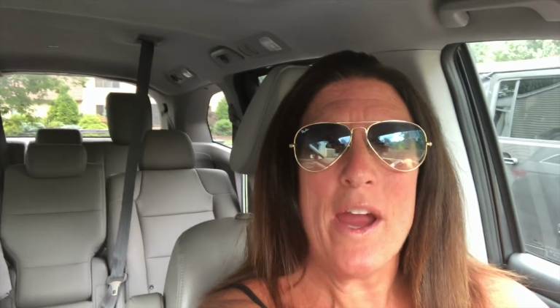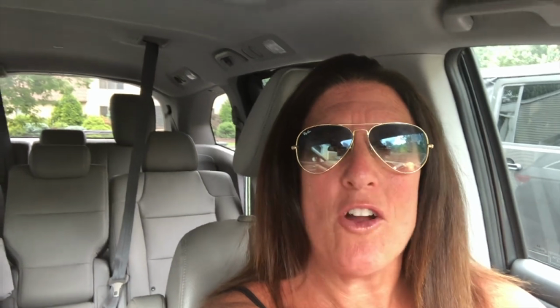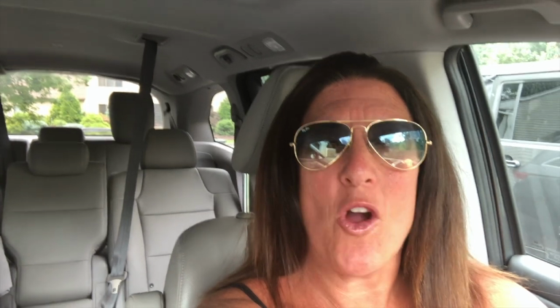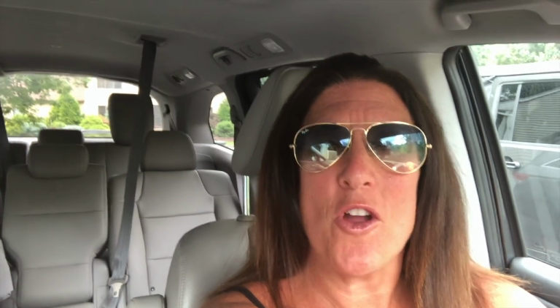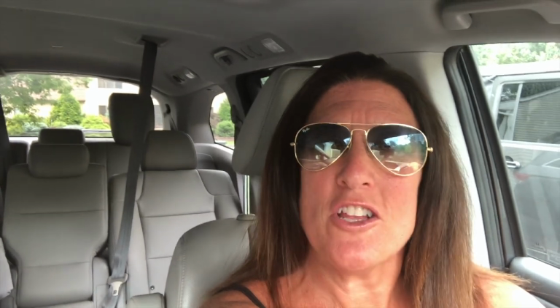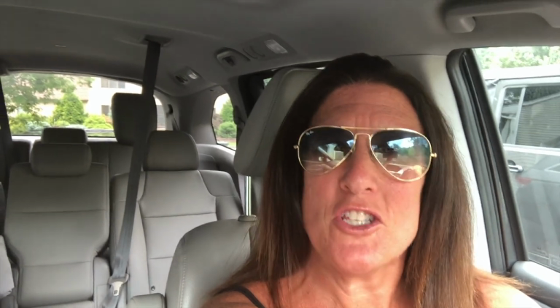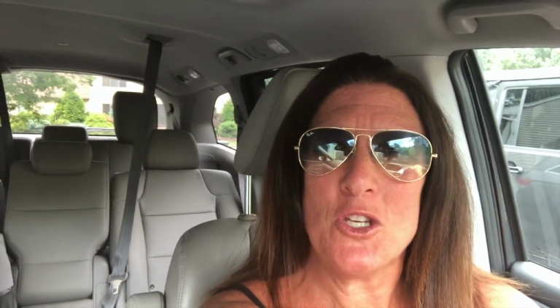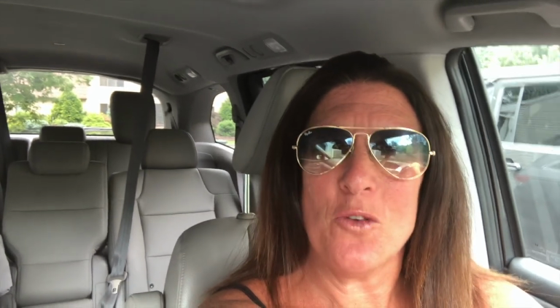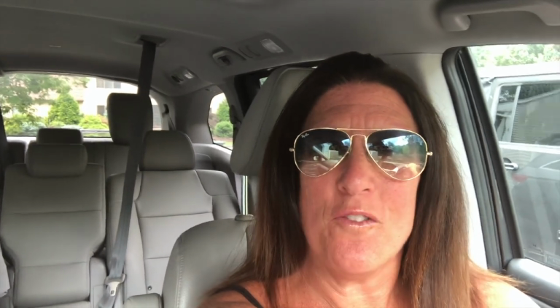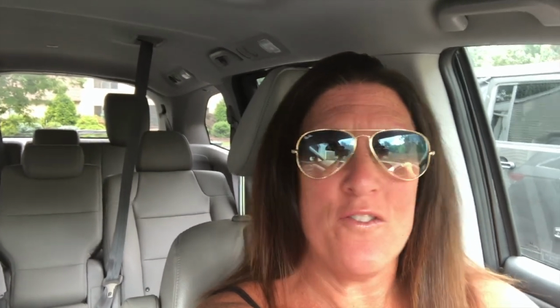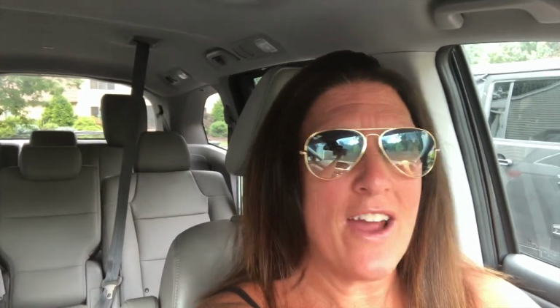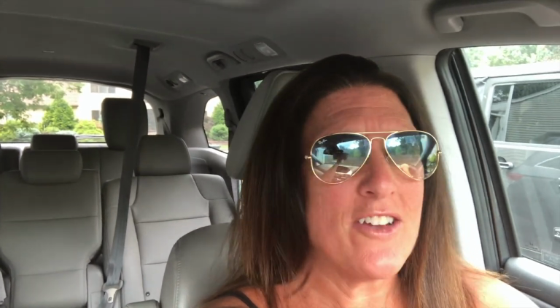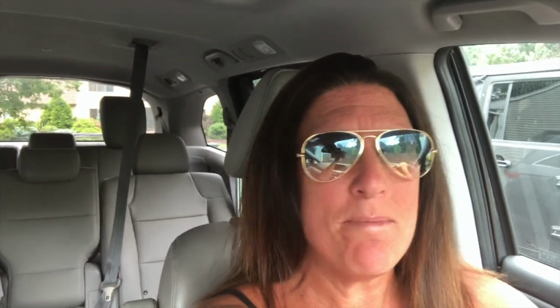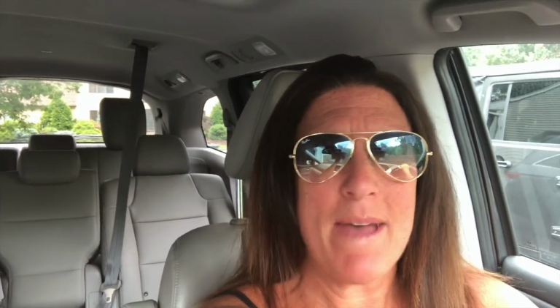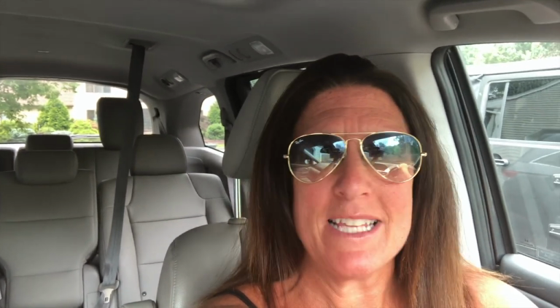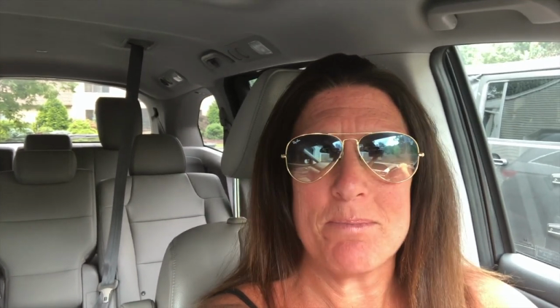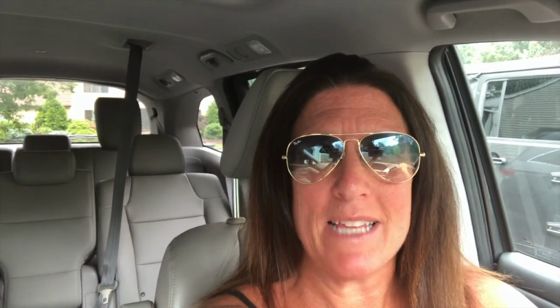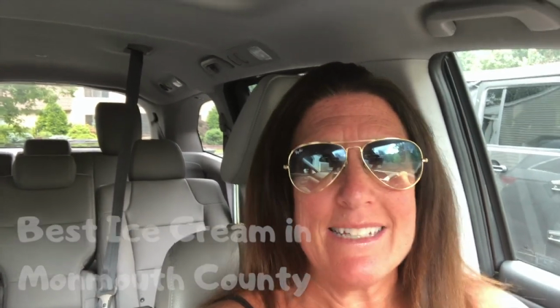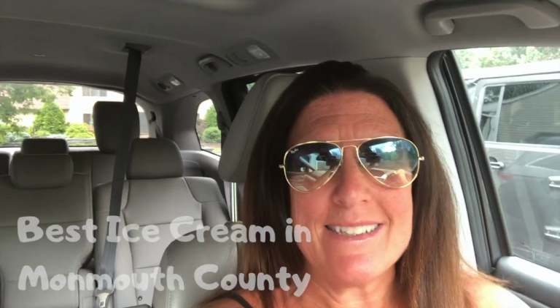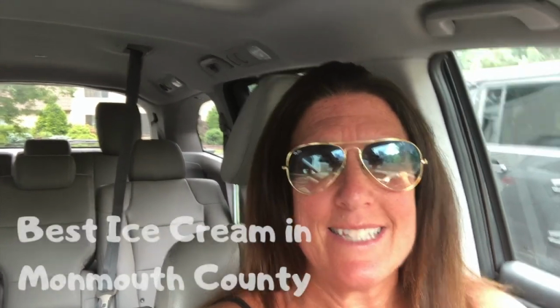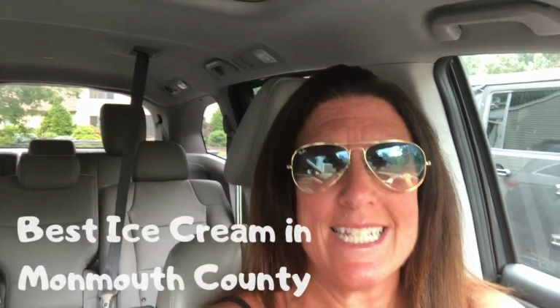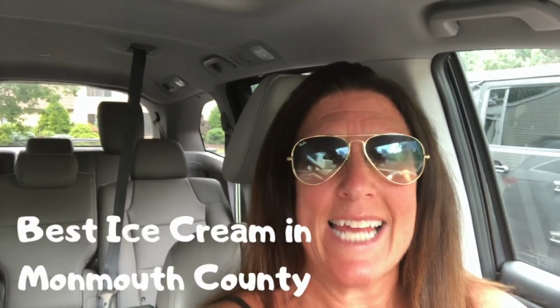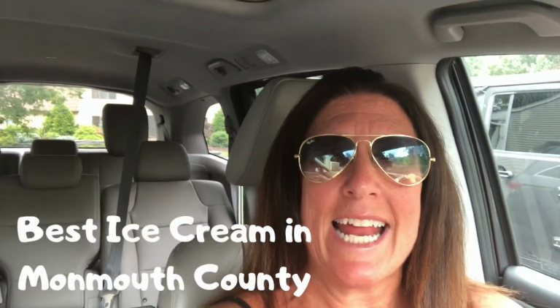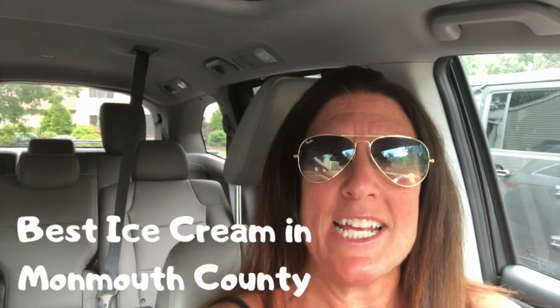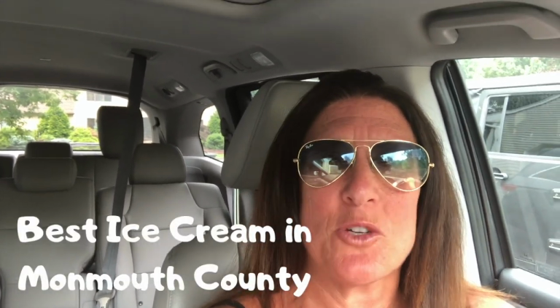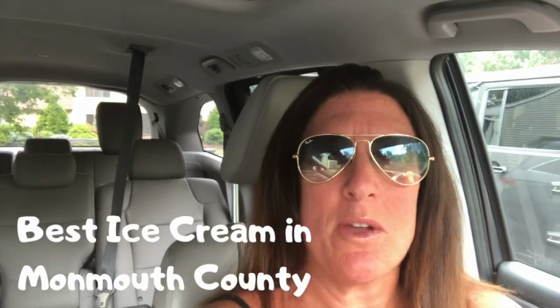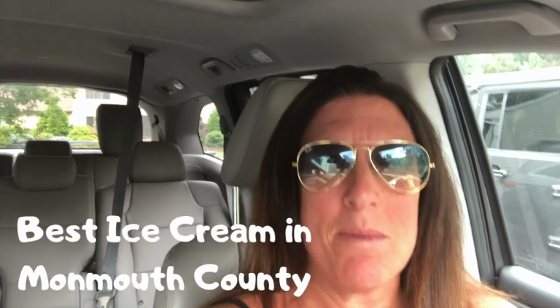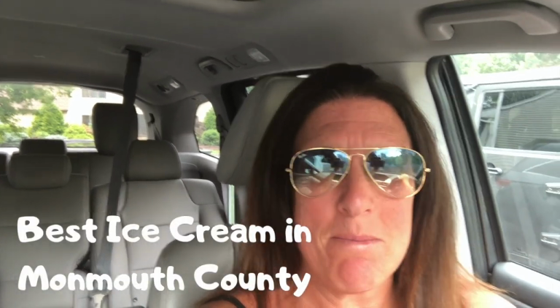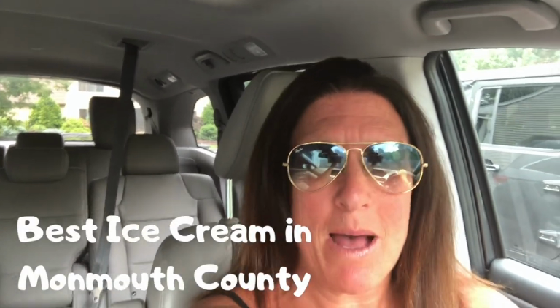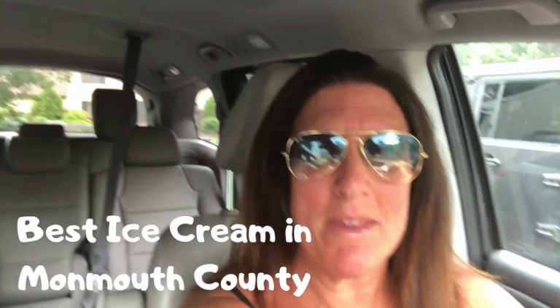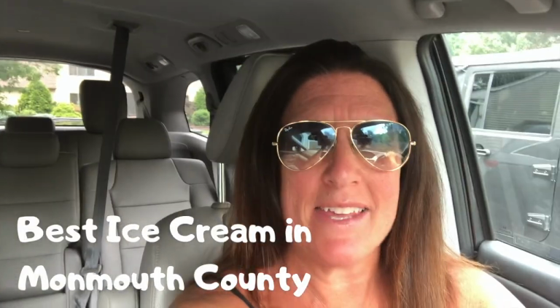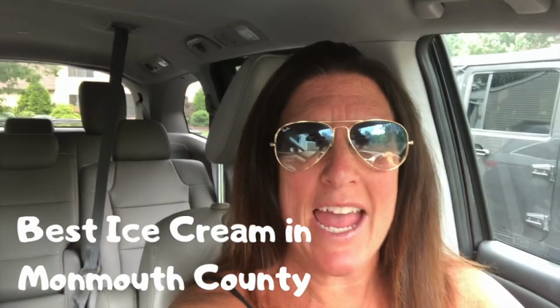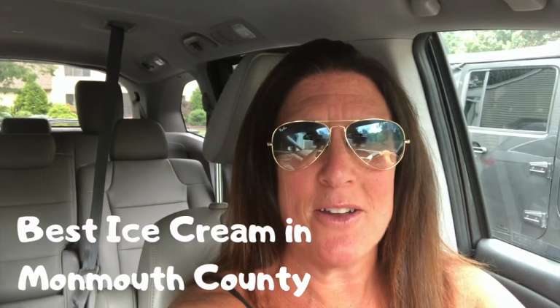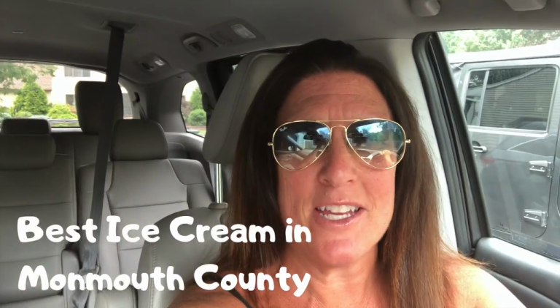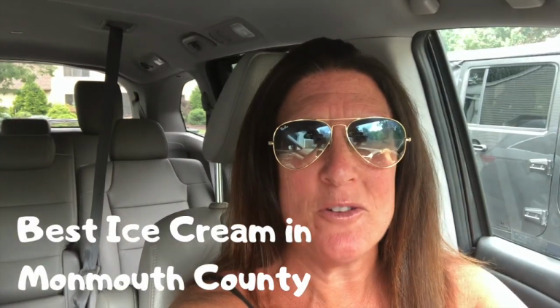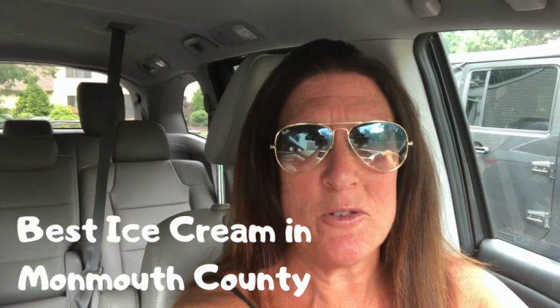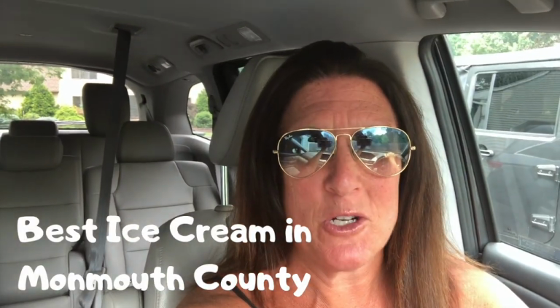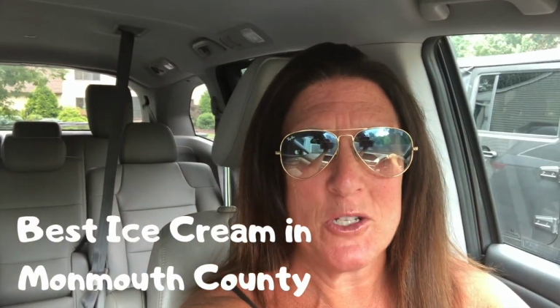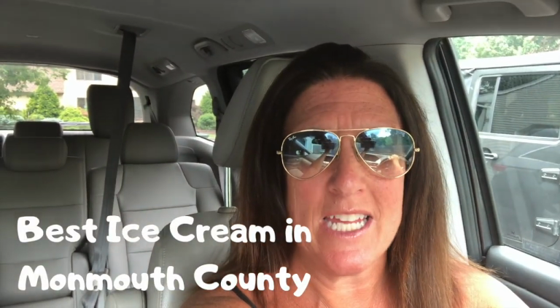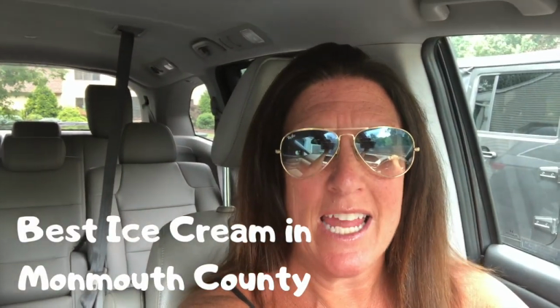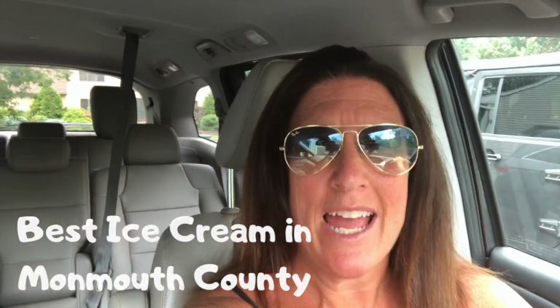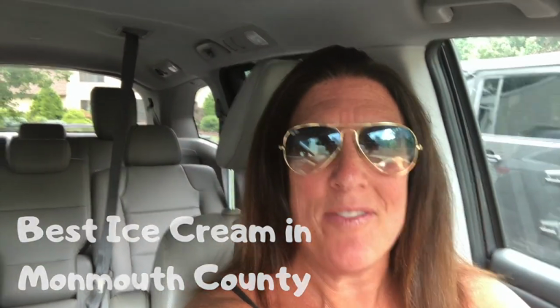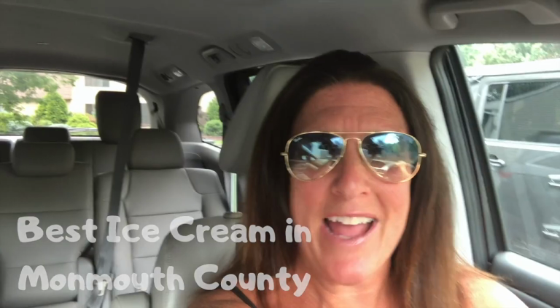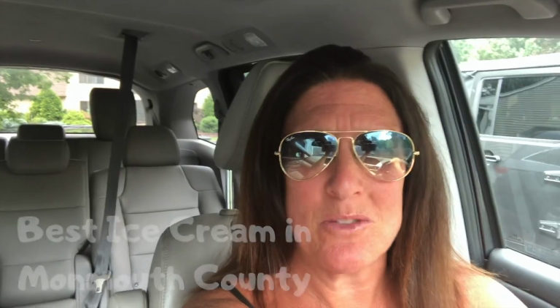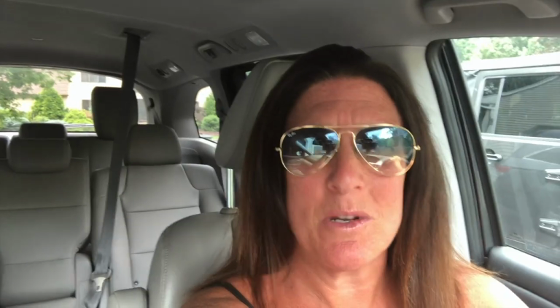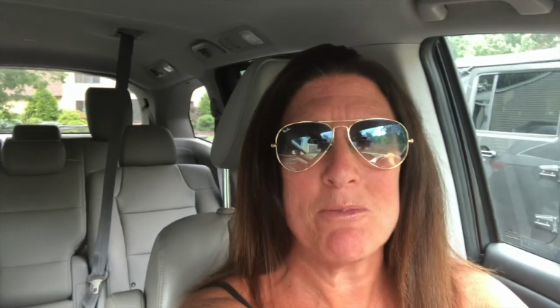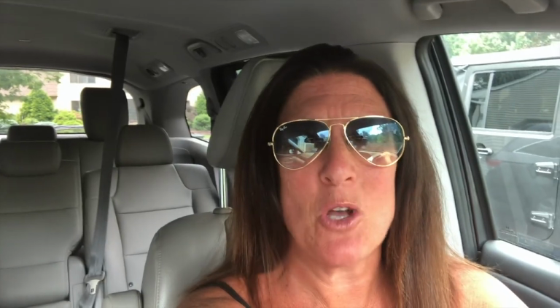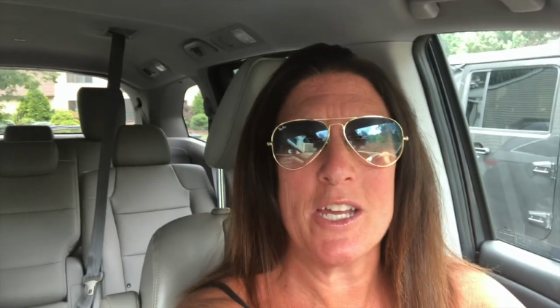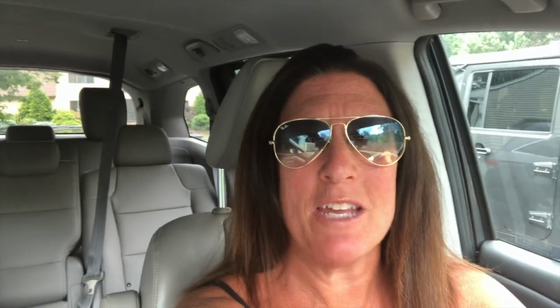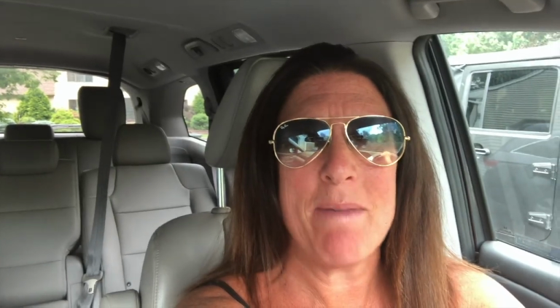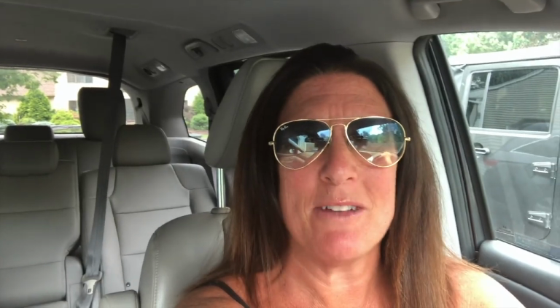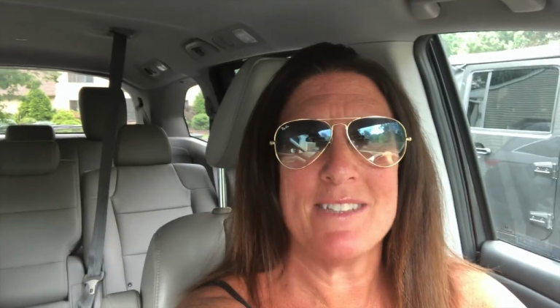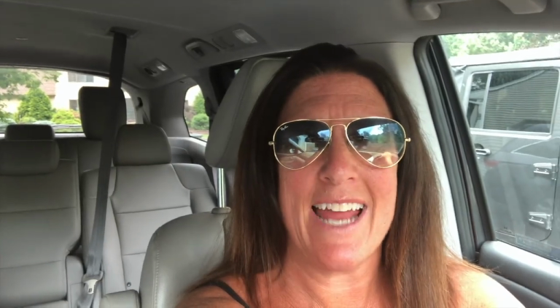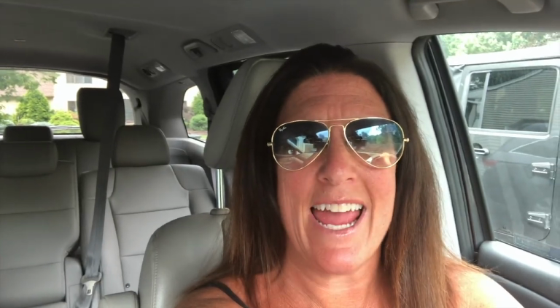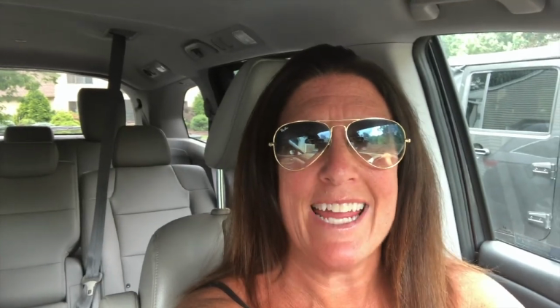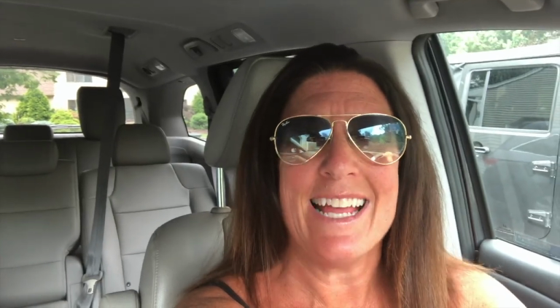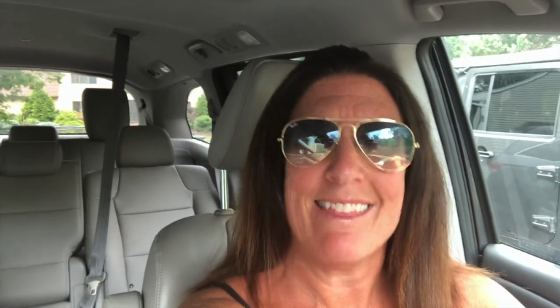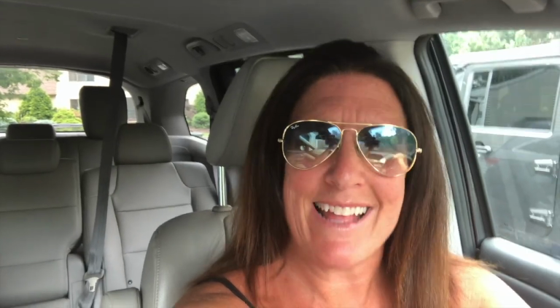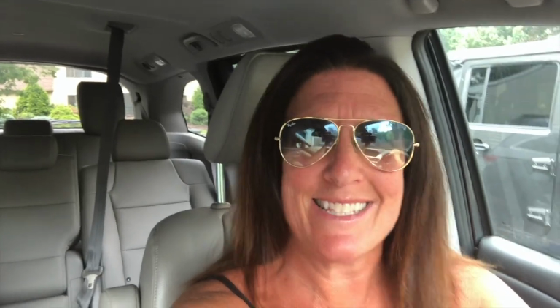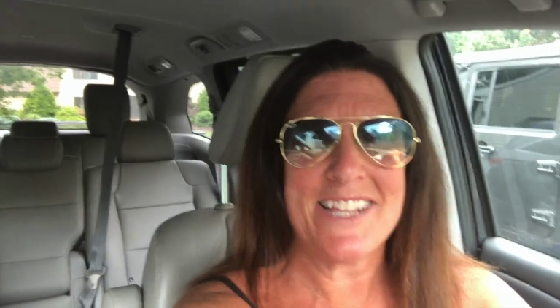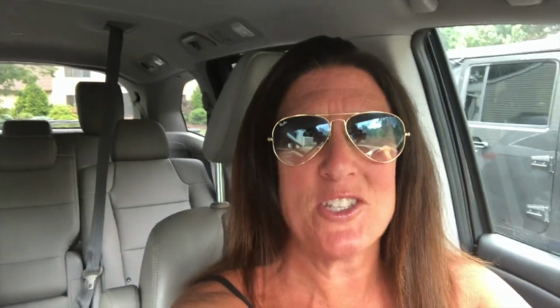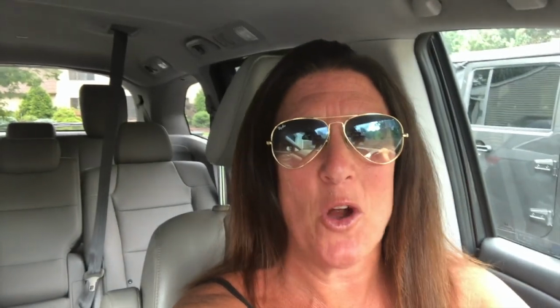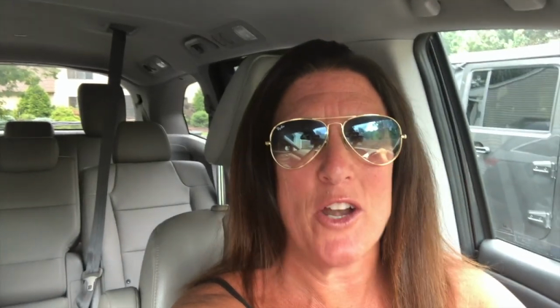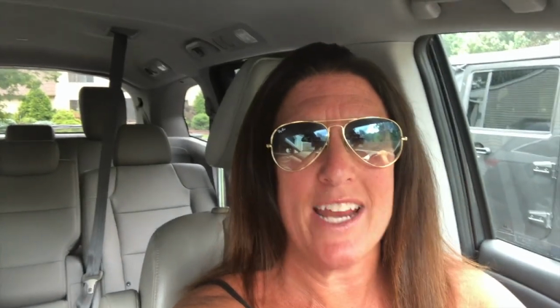Where are the two very best places to get ice cream in Monmouth County, New Jersey? That's what I'm talking about today. Let's get started.